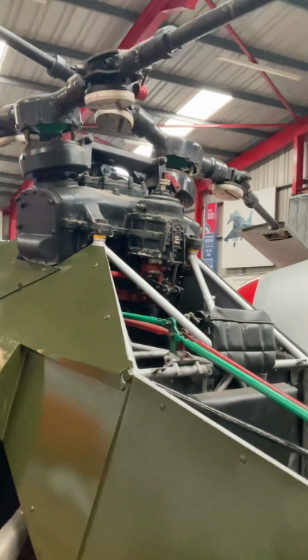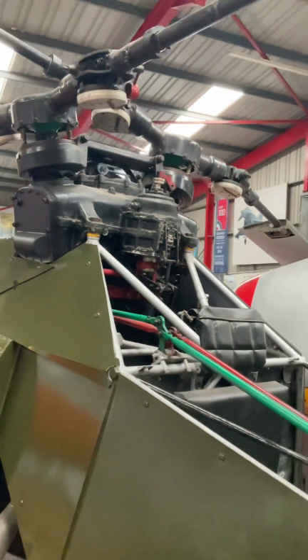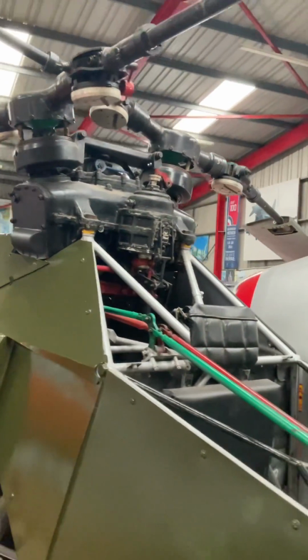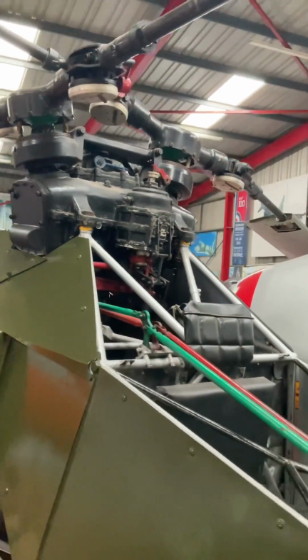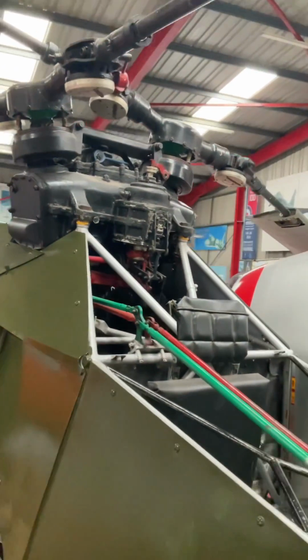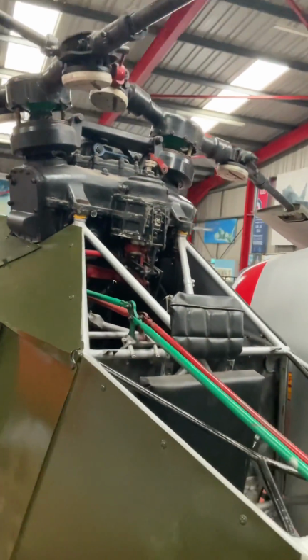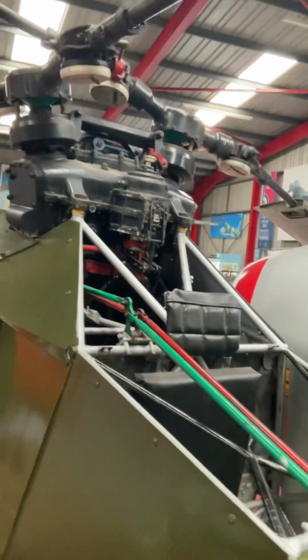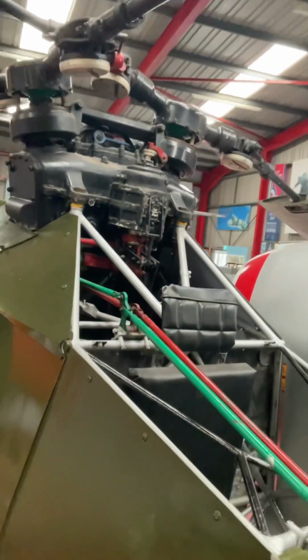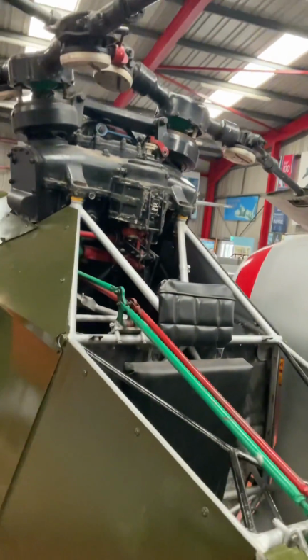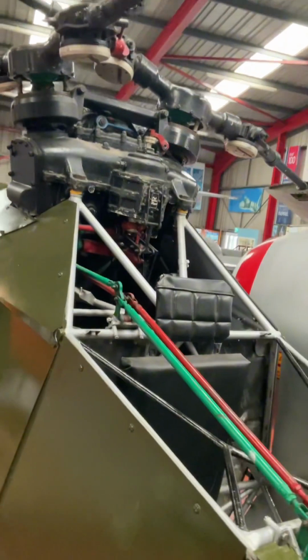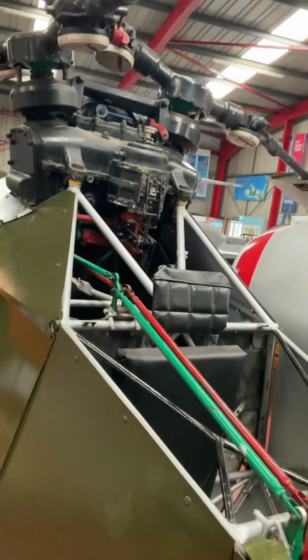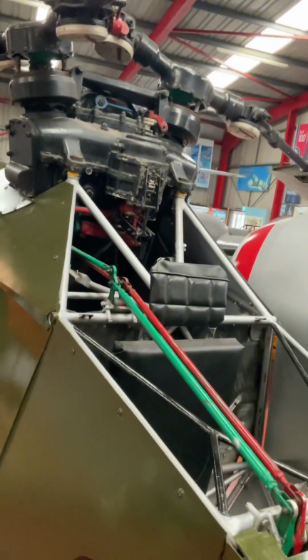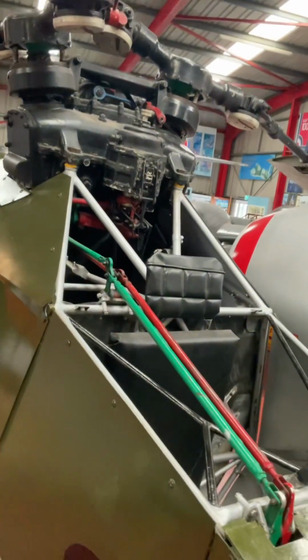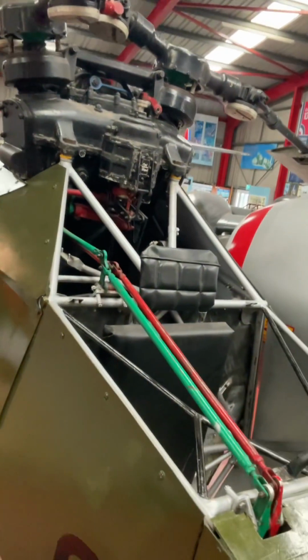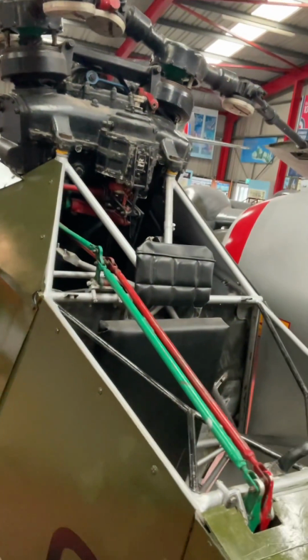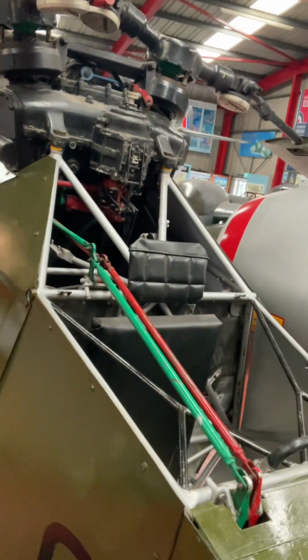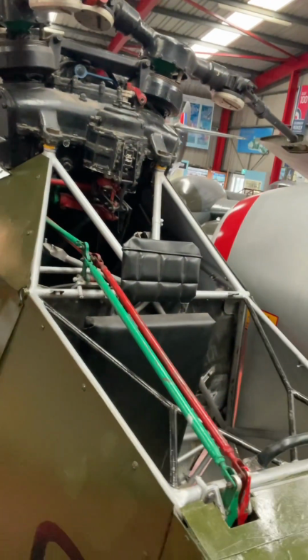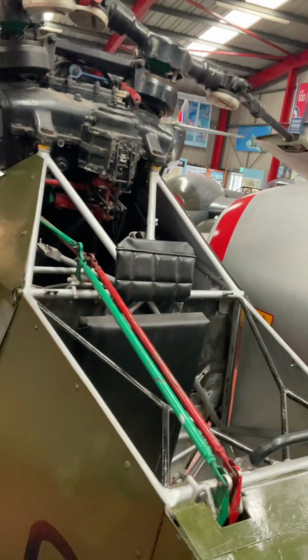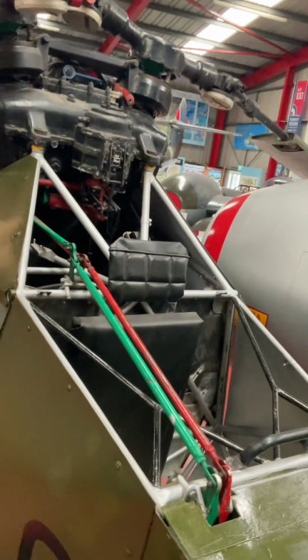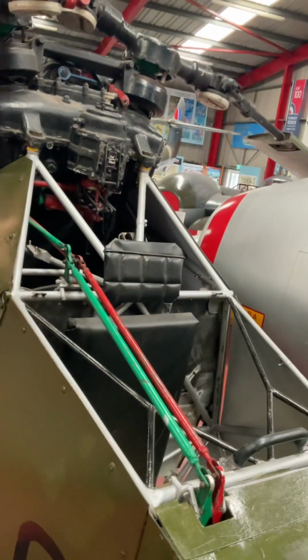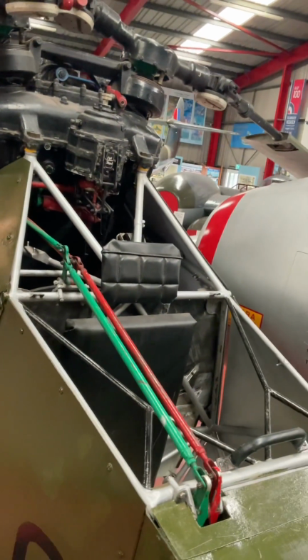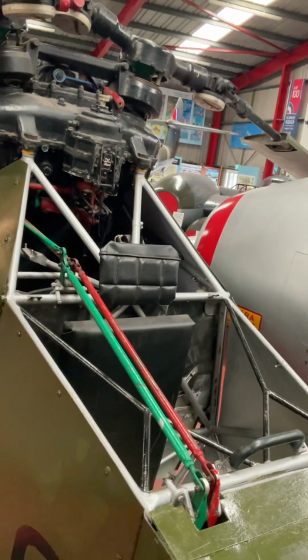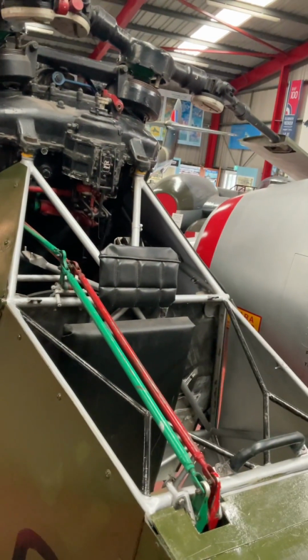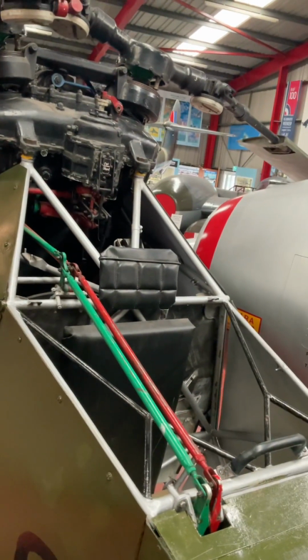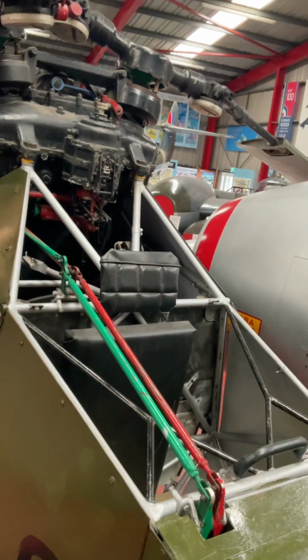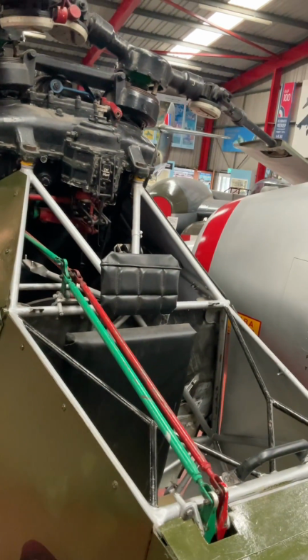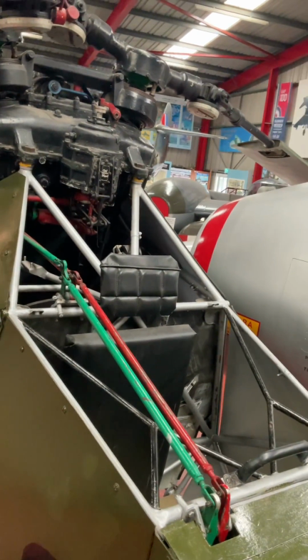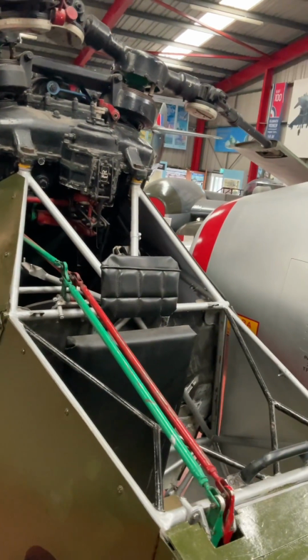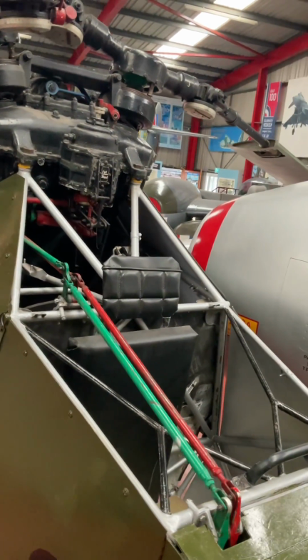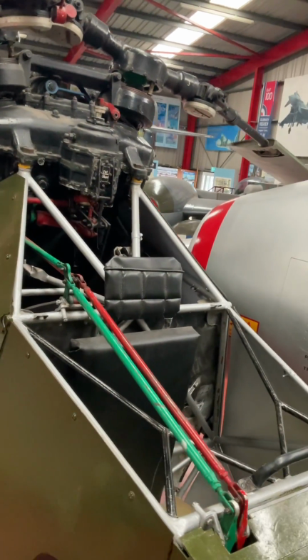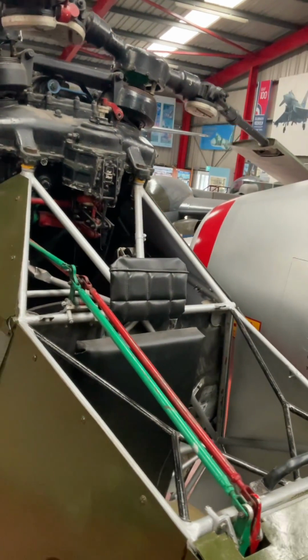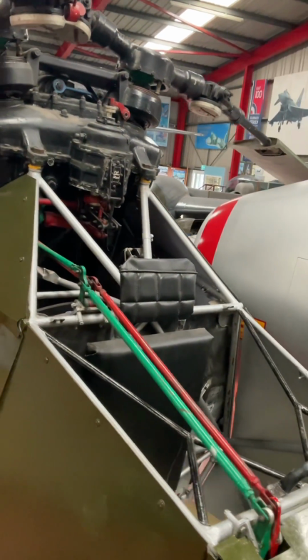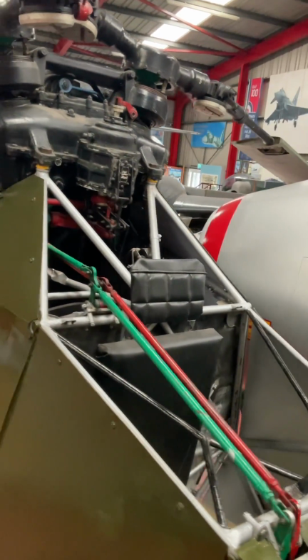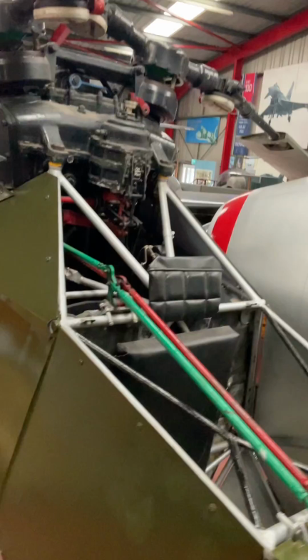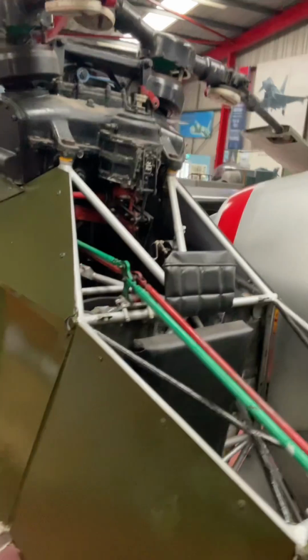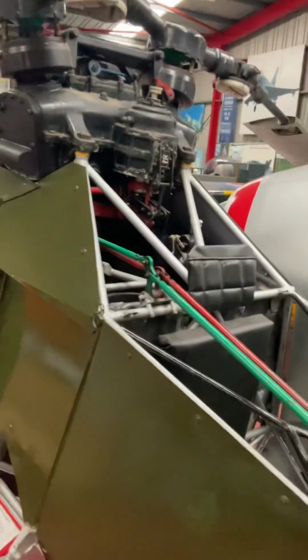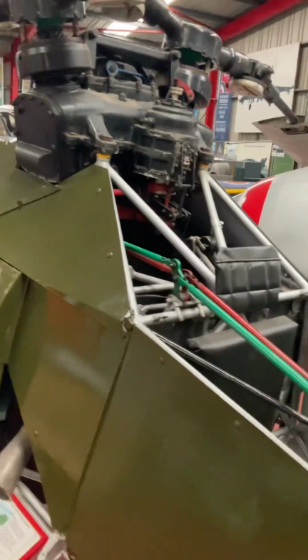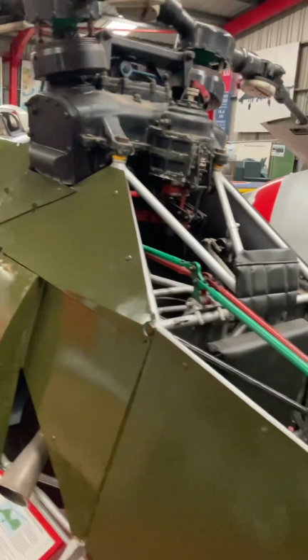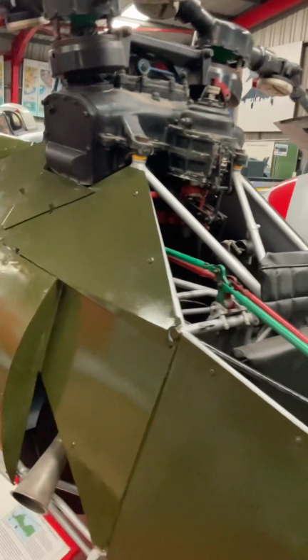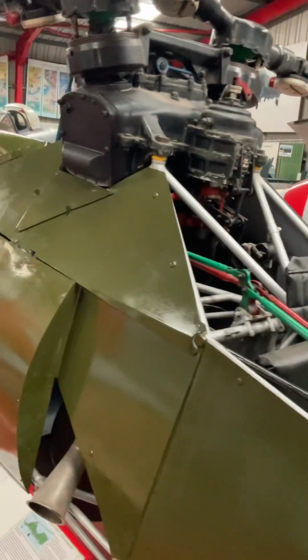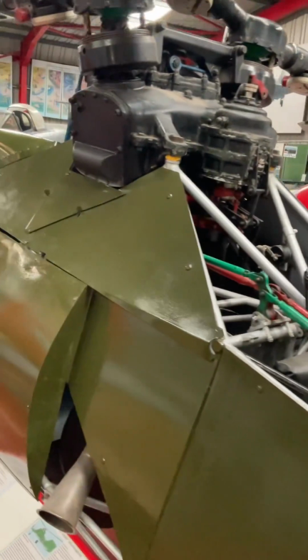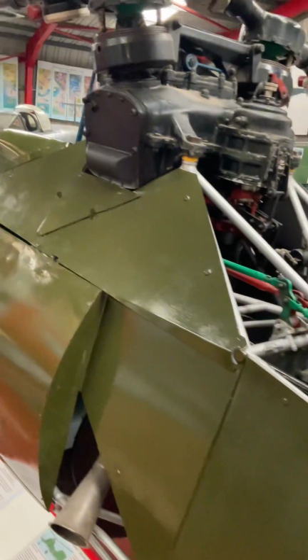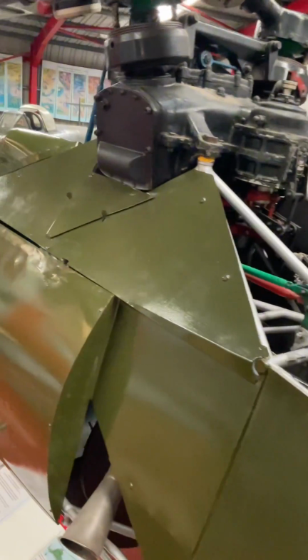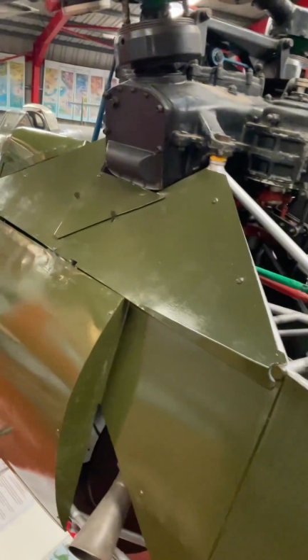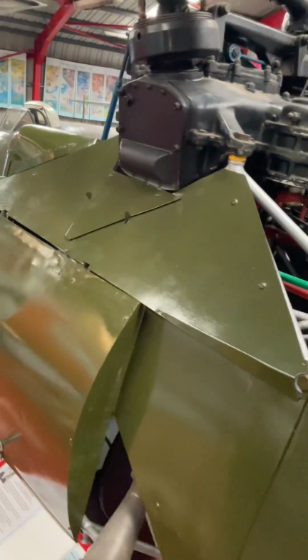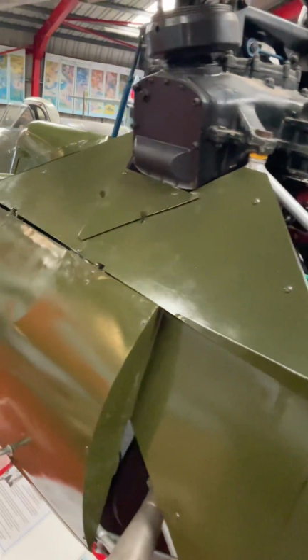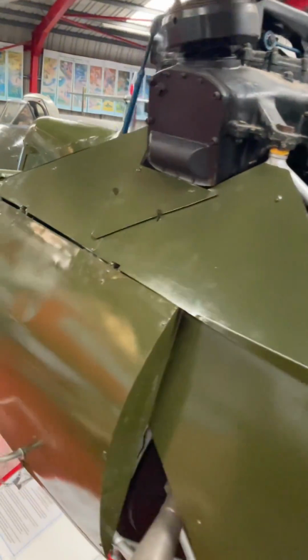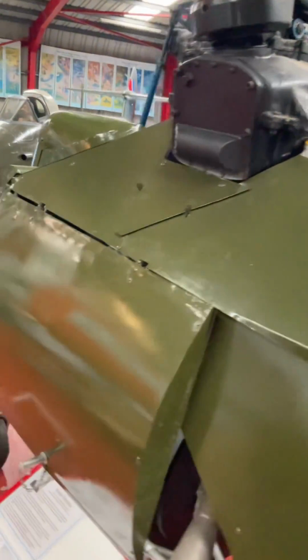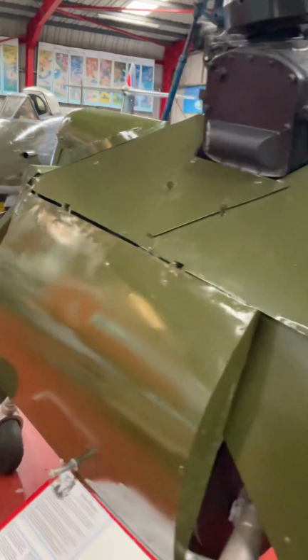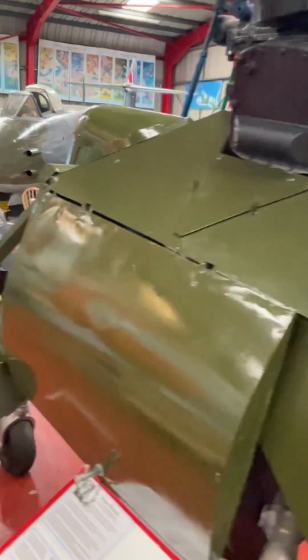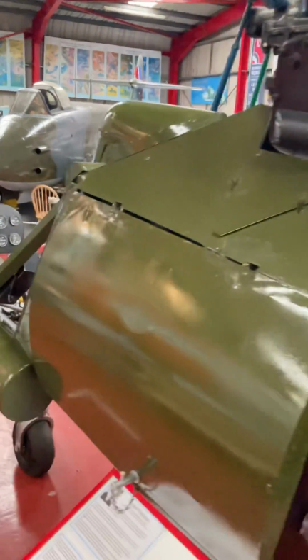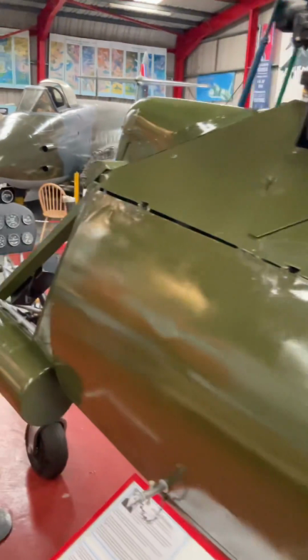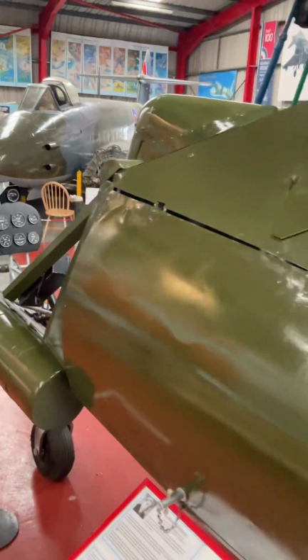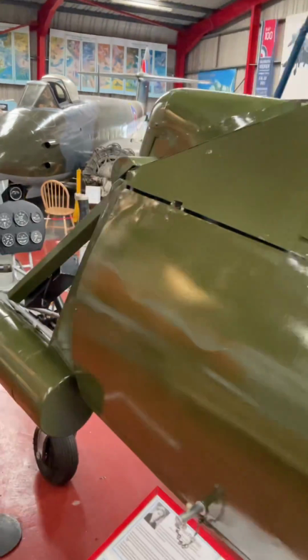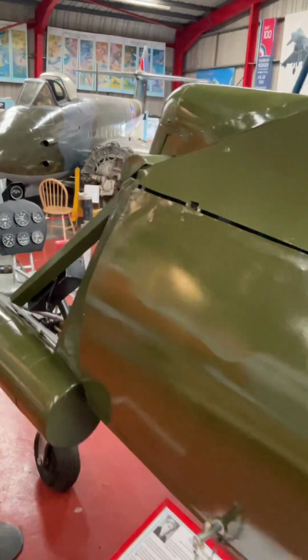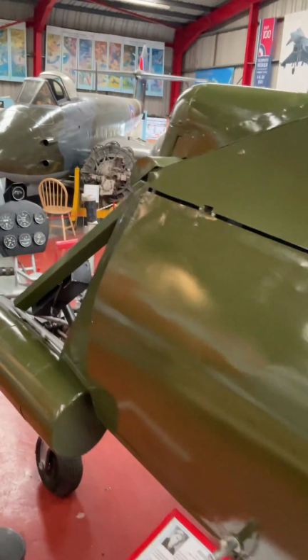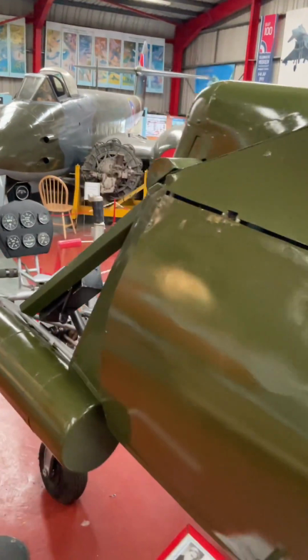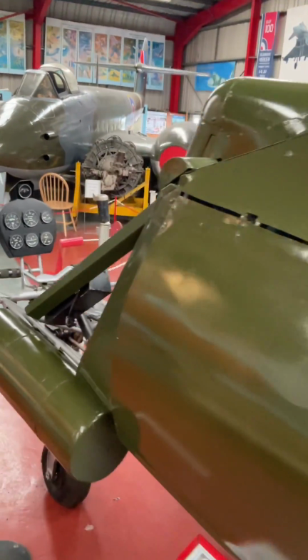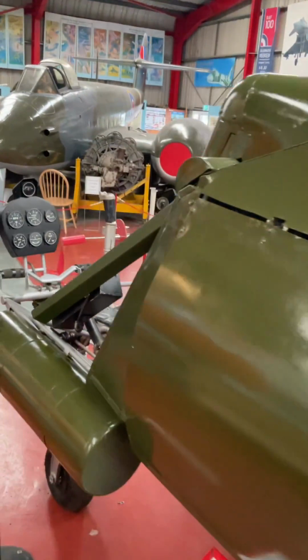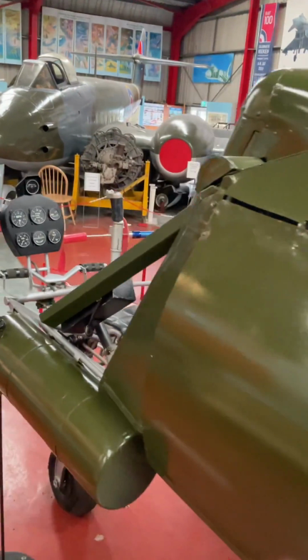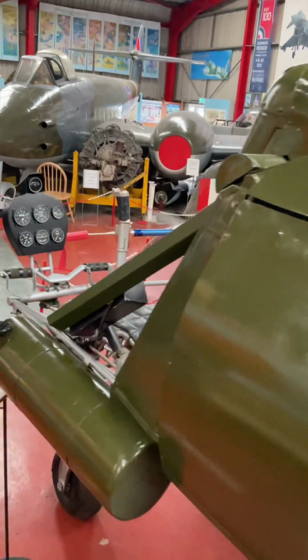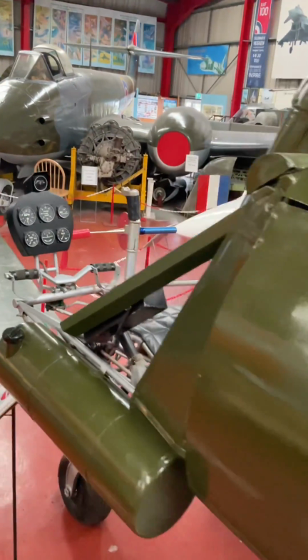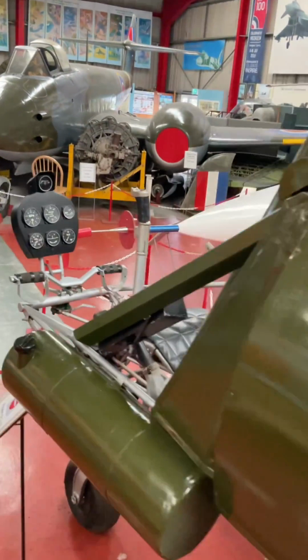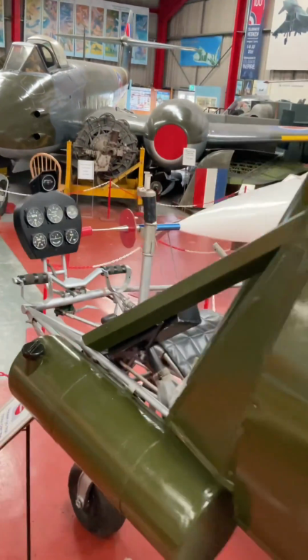The helicopter was designed to be compact and easily transportable. It could fit into a small space on naval vessels and could be transported by truck or trailer.